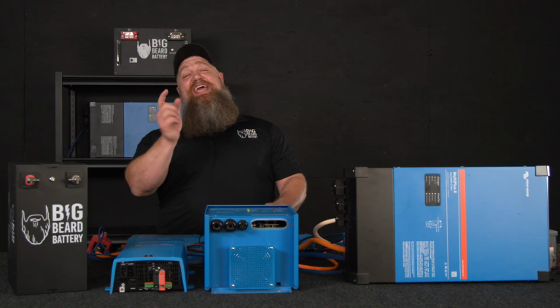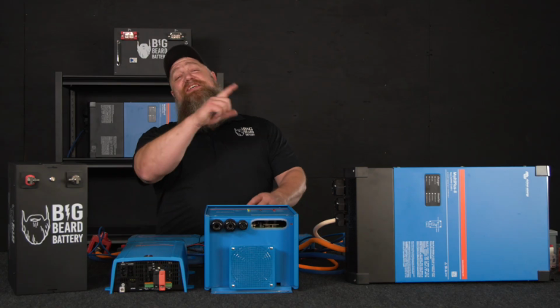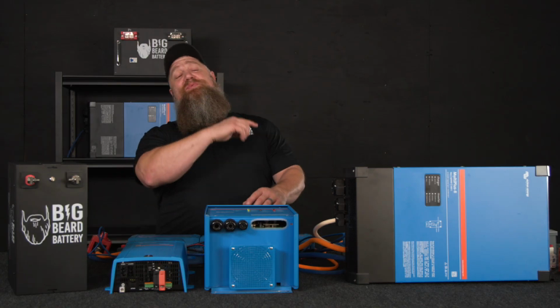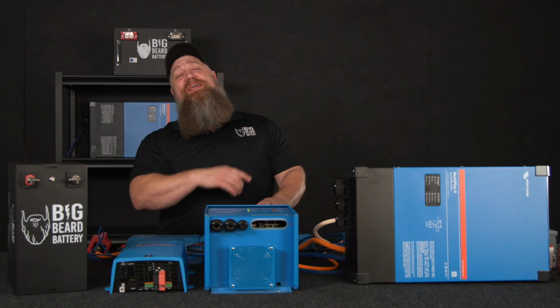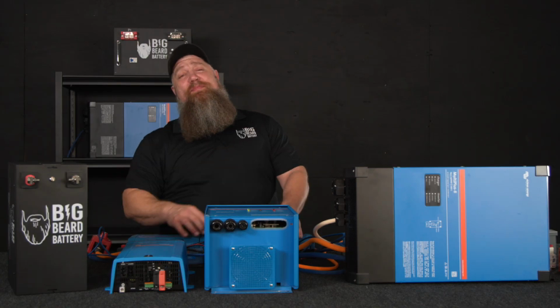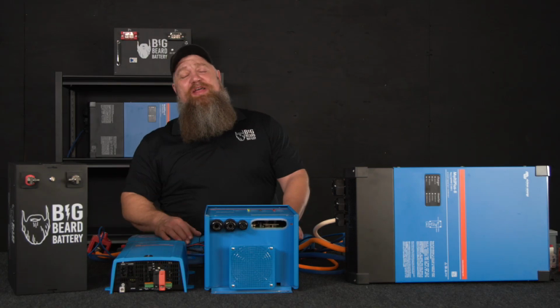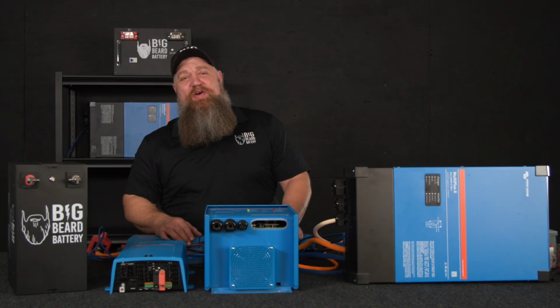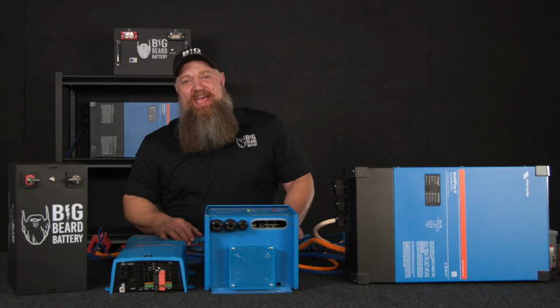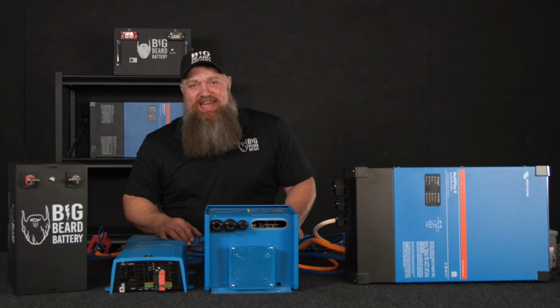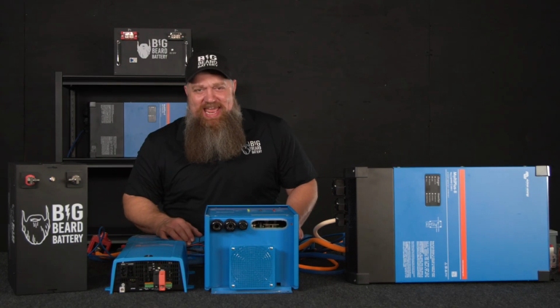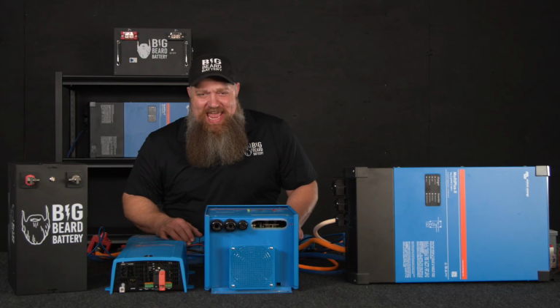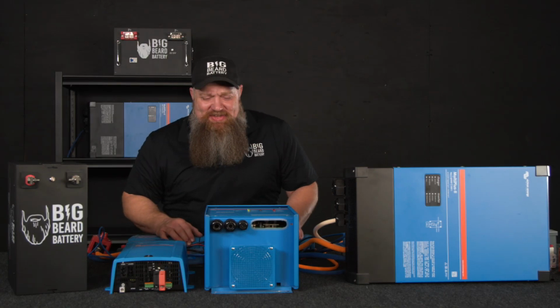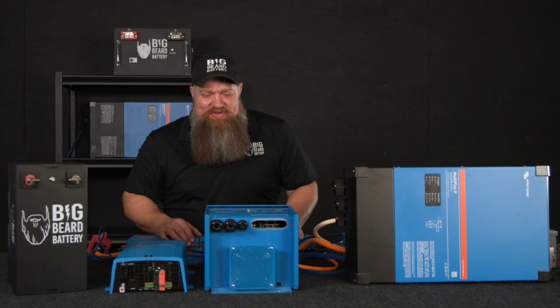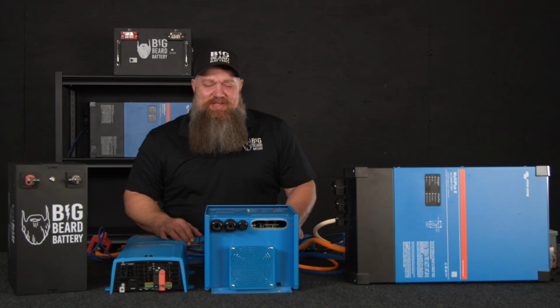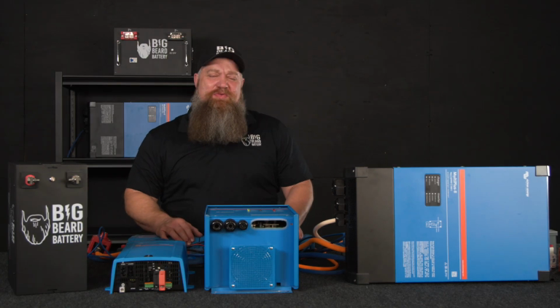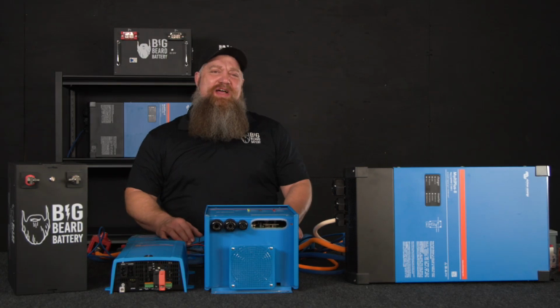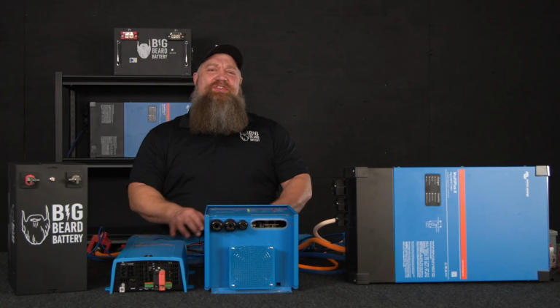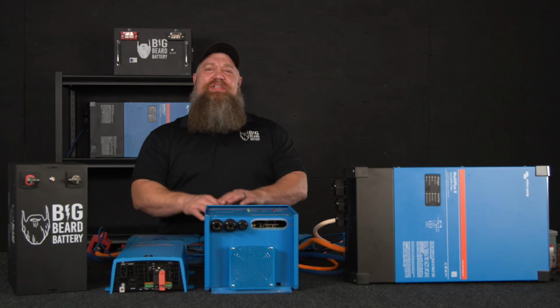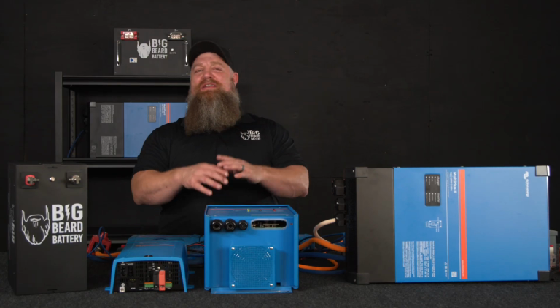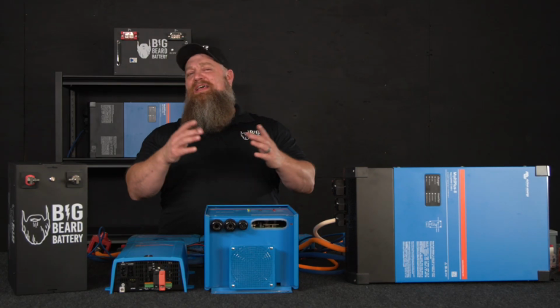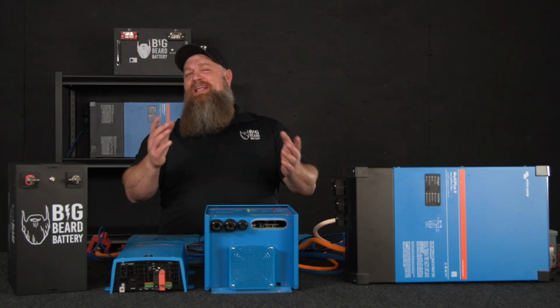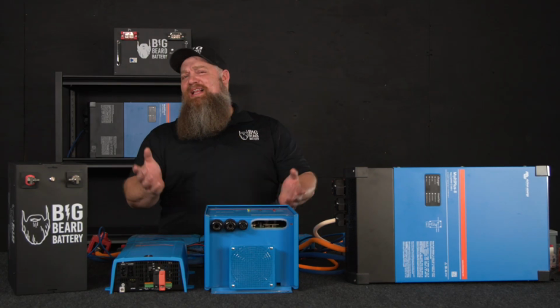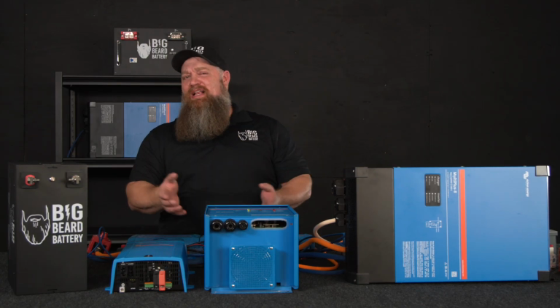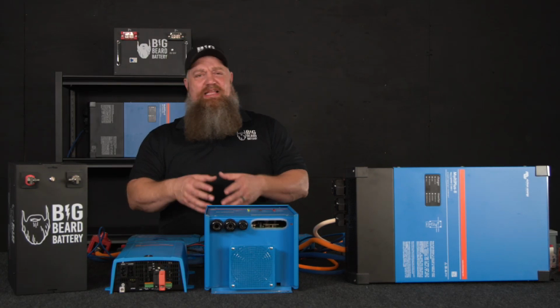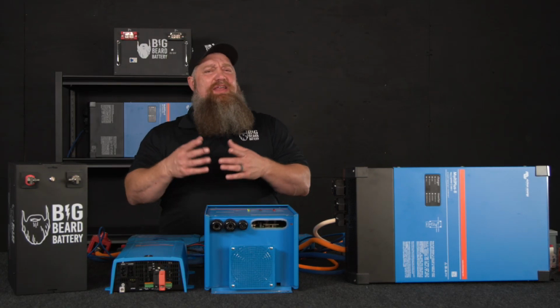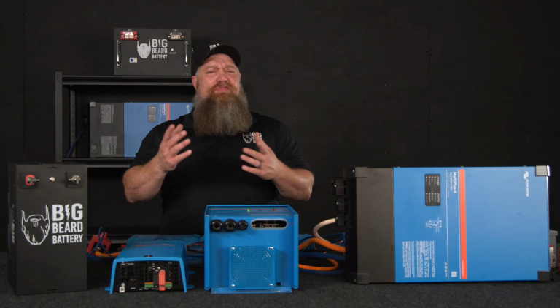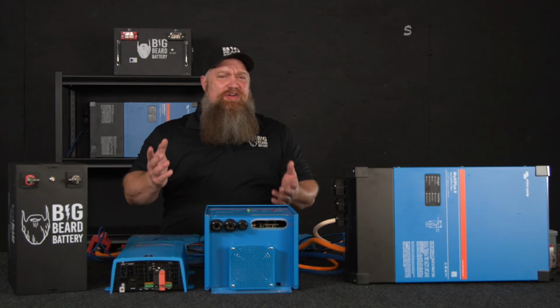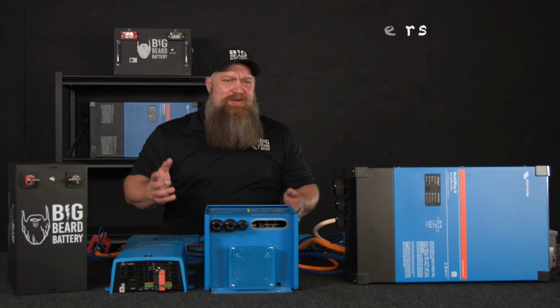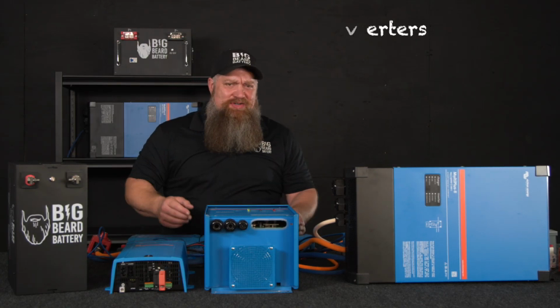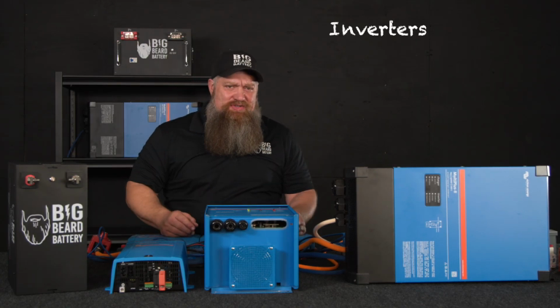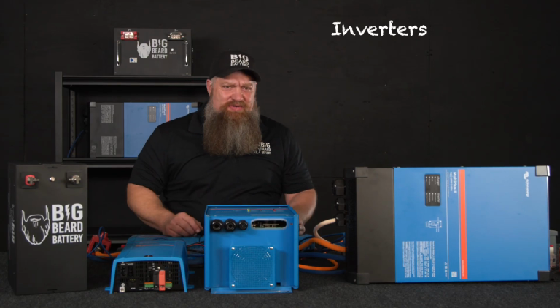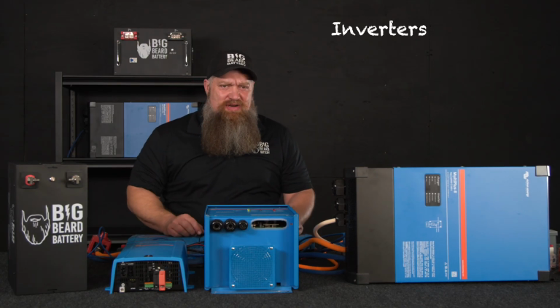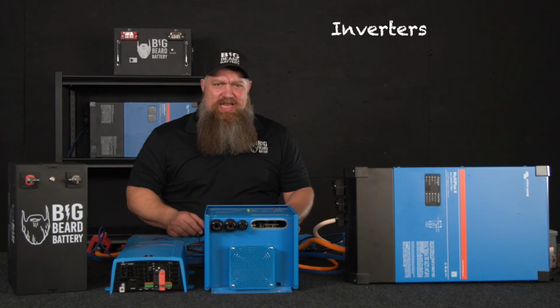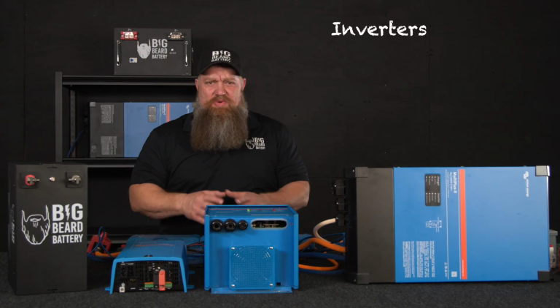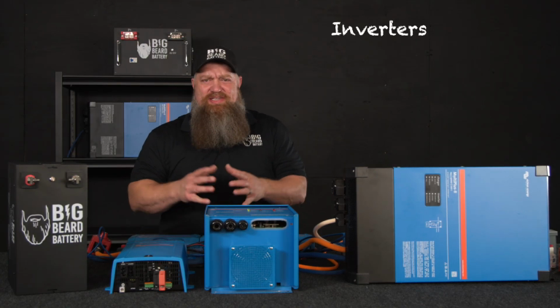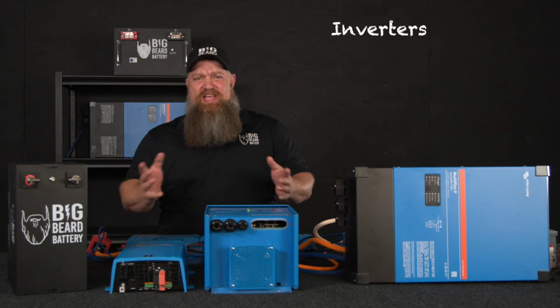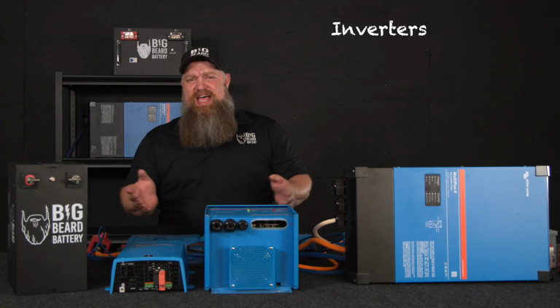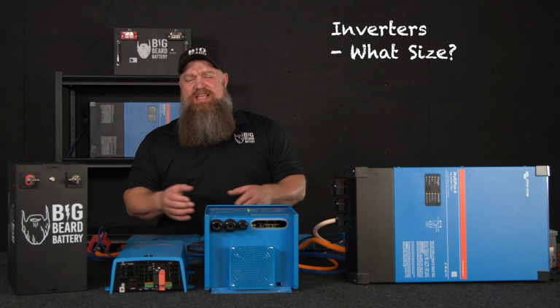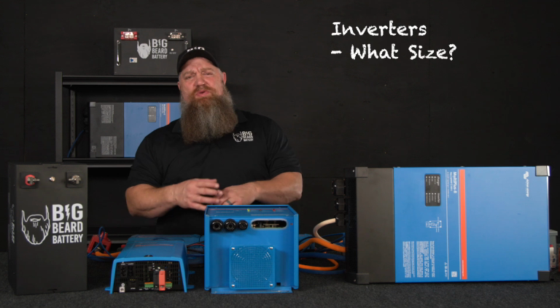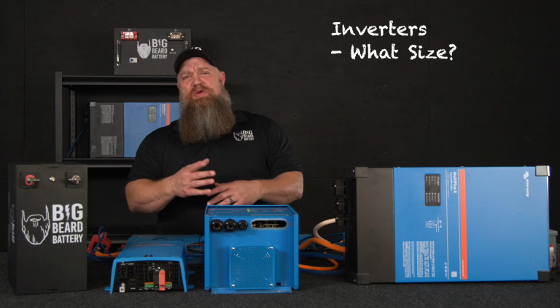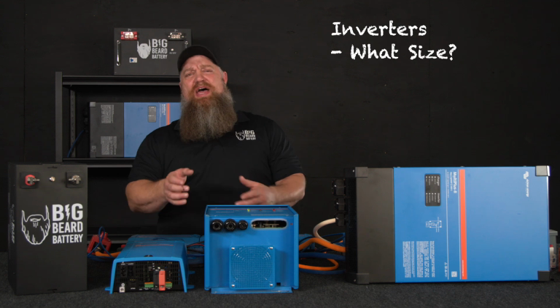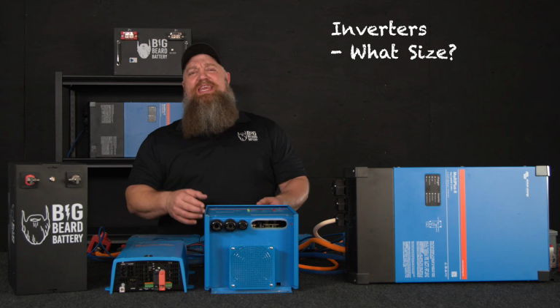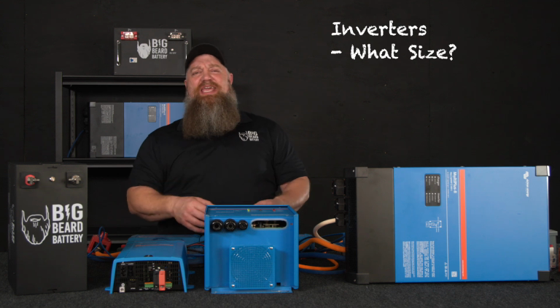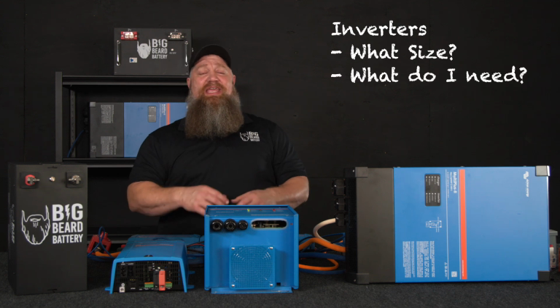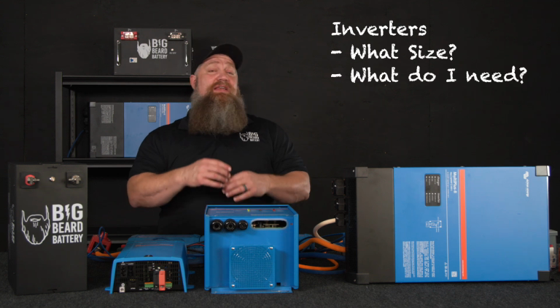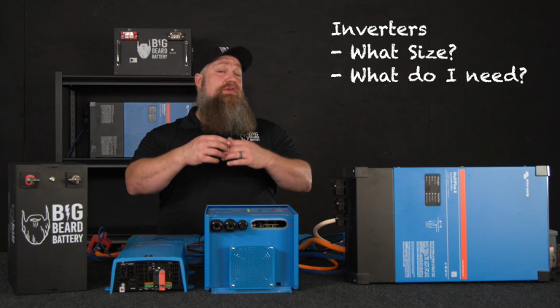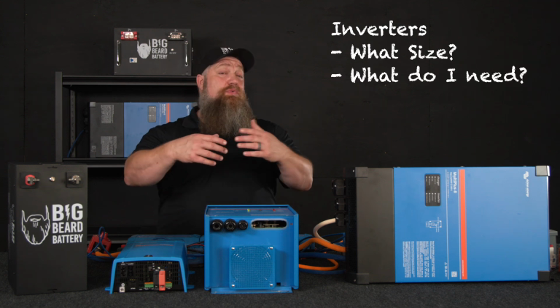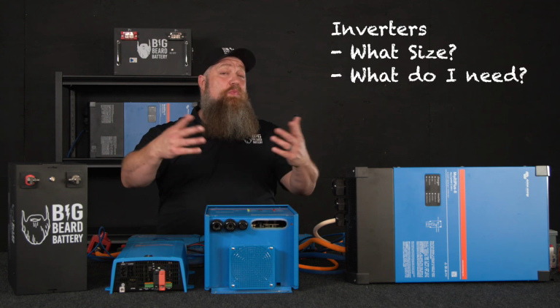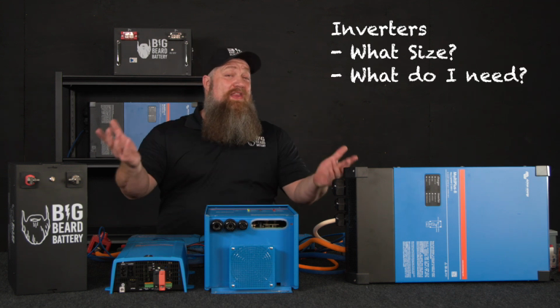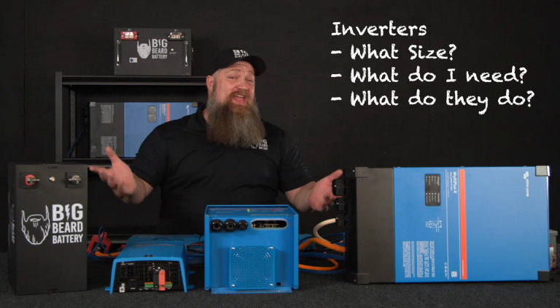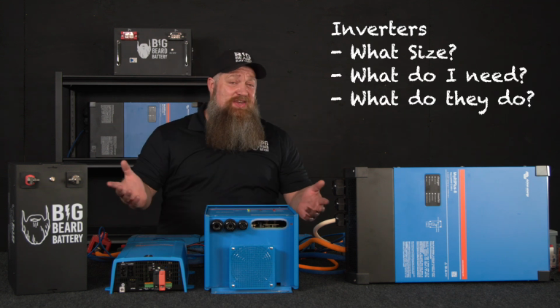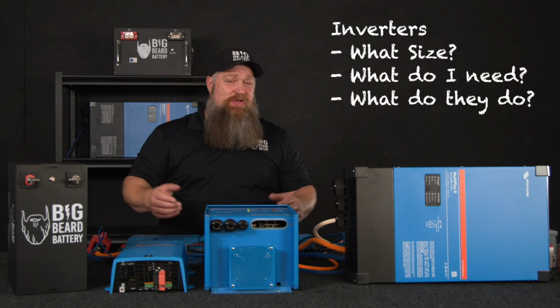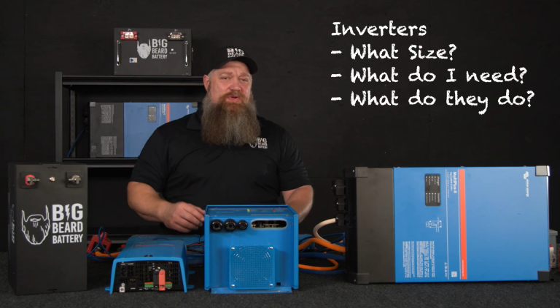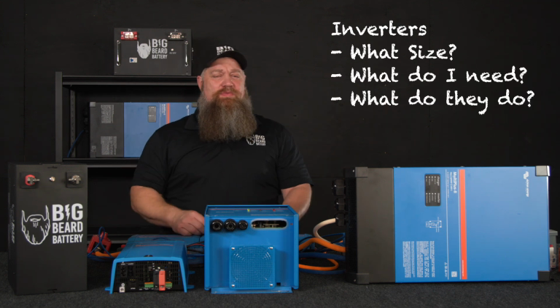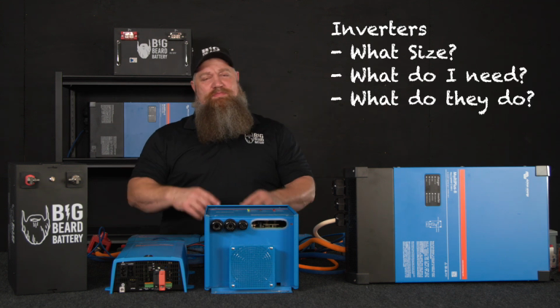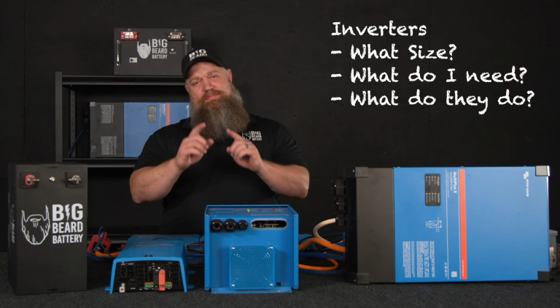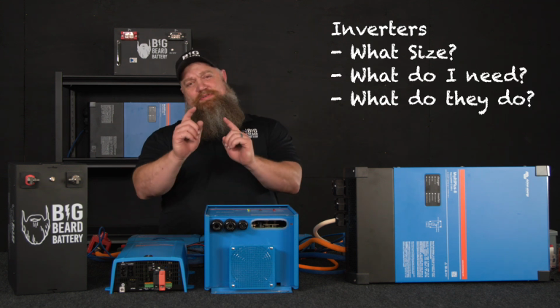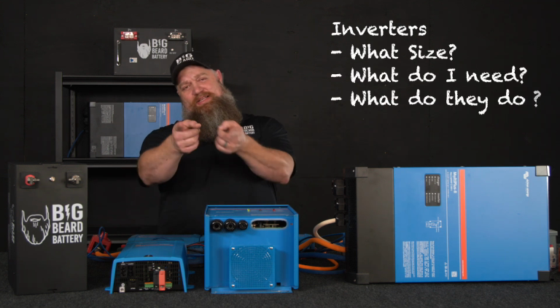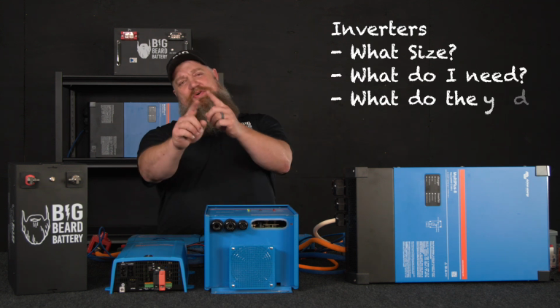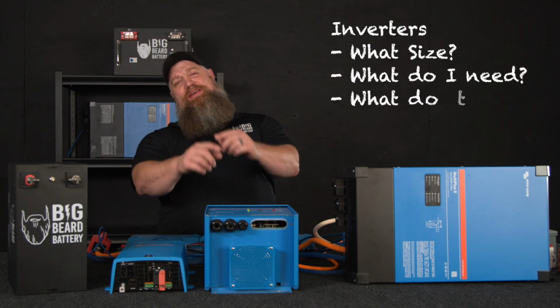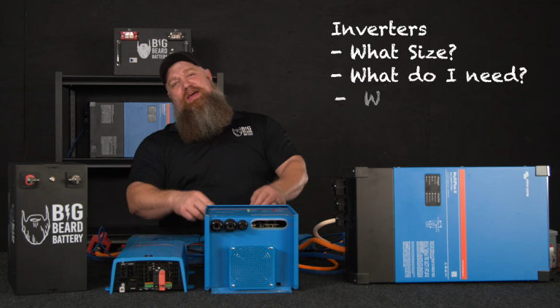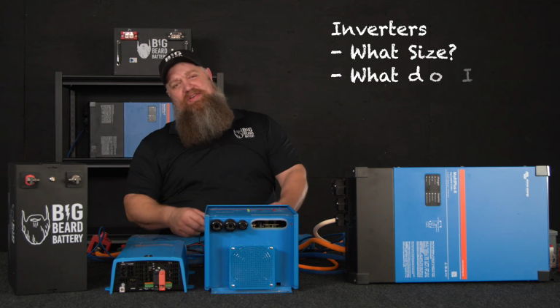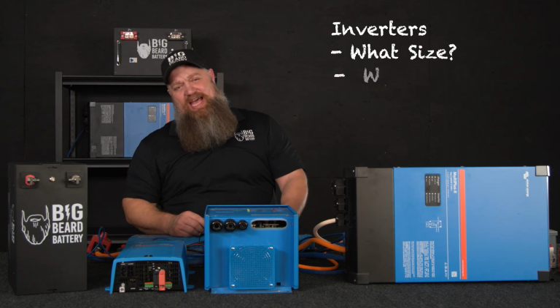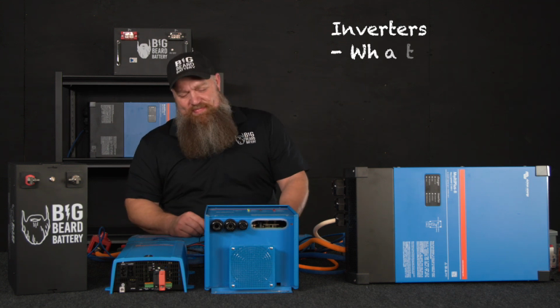This week I'm going to go ahead and answer the question about inverters: what size, what do I need, and what do they do? Let's go ahead and cover that.